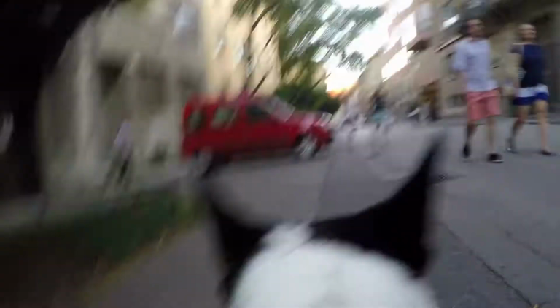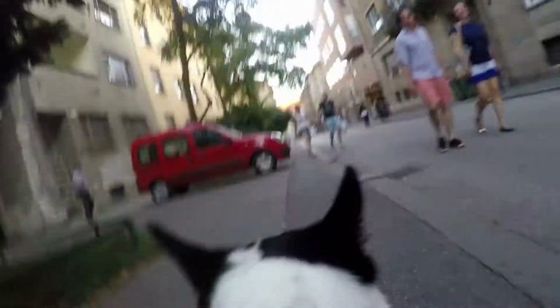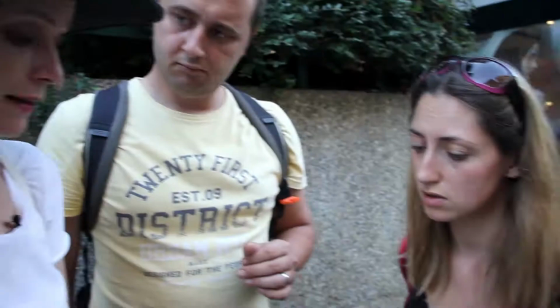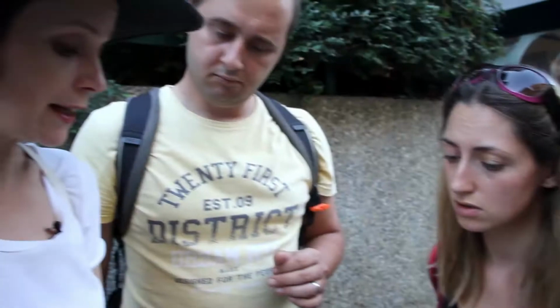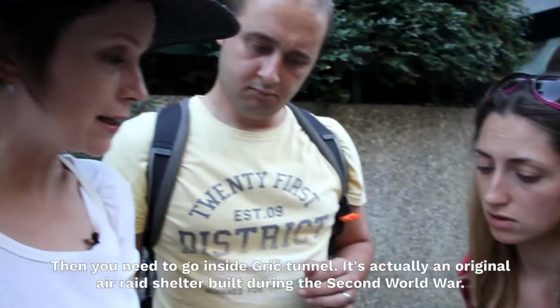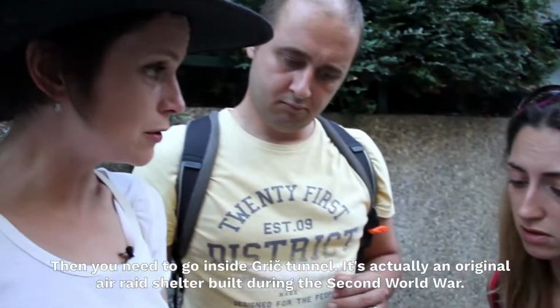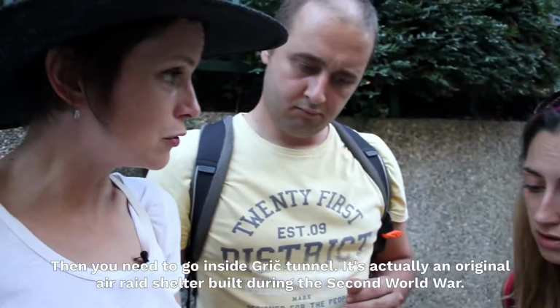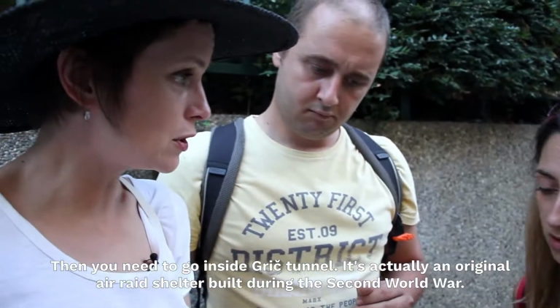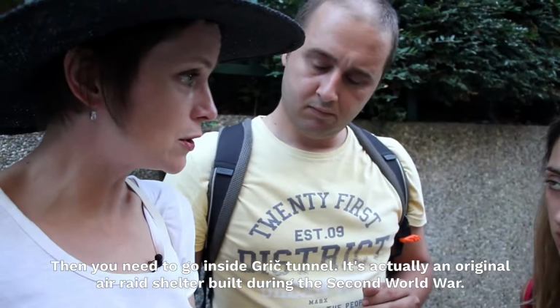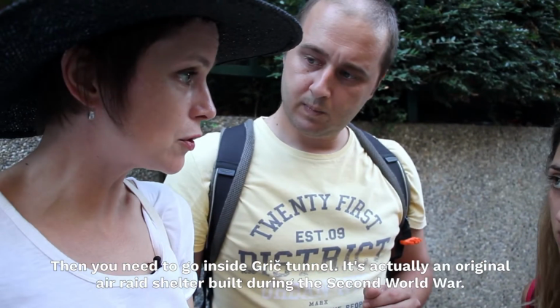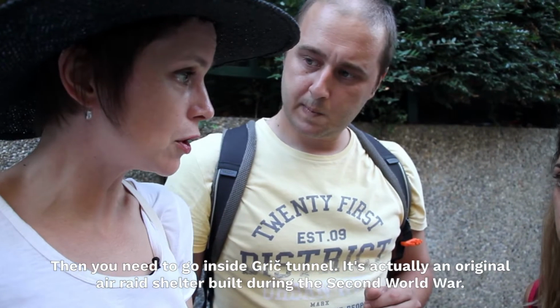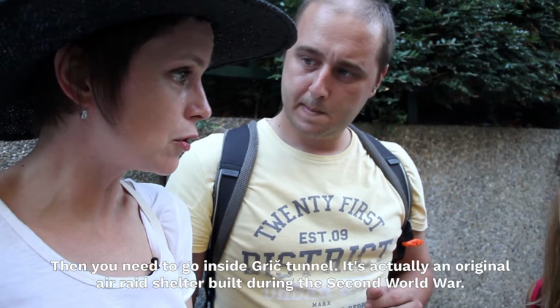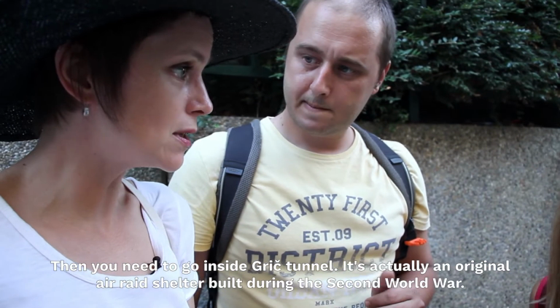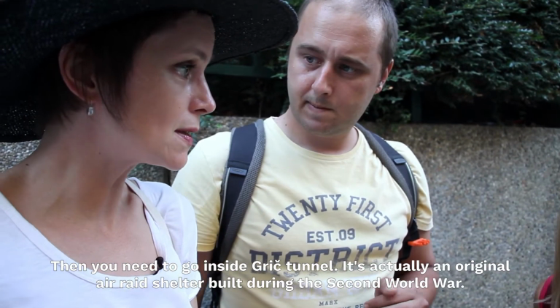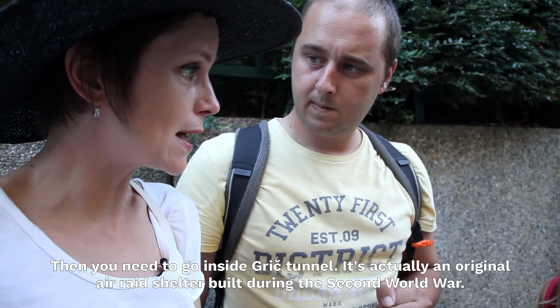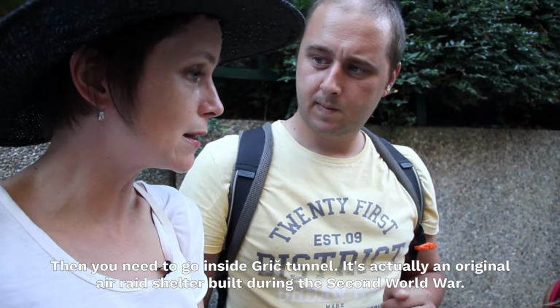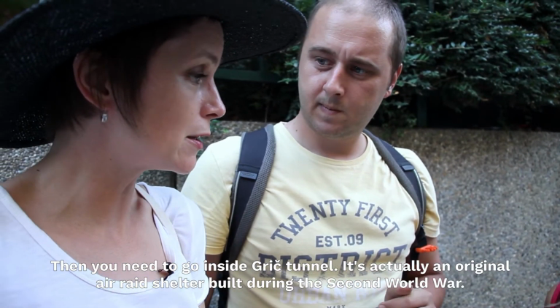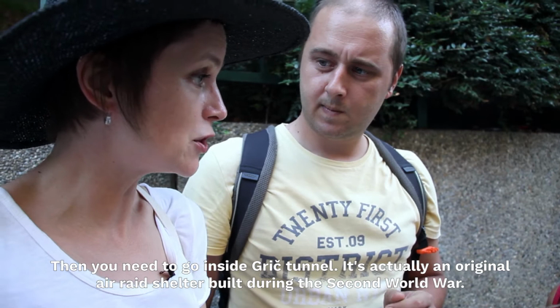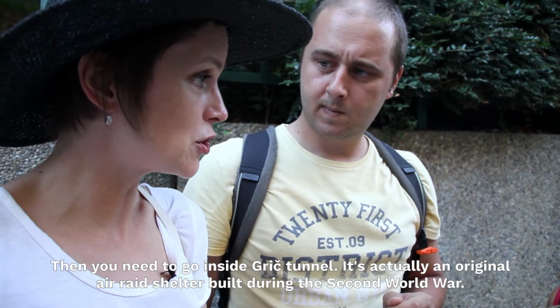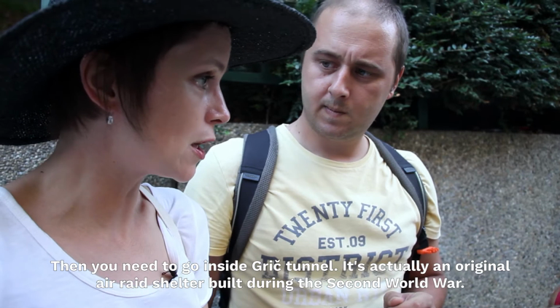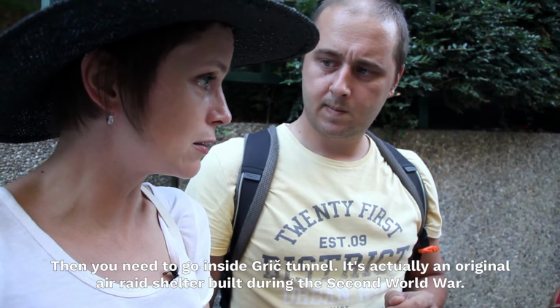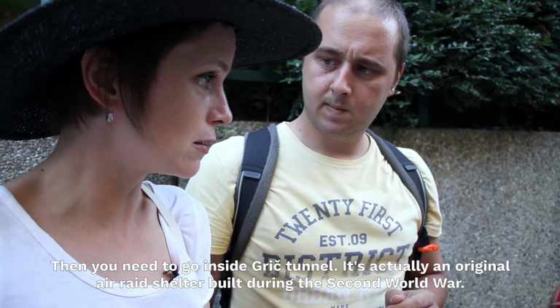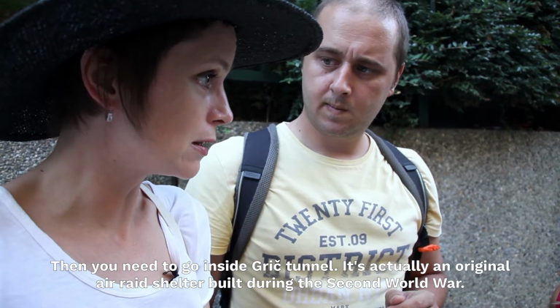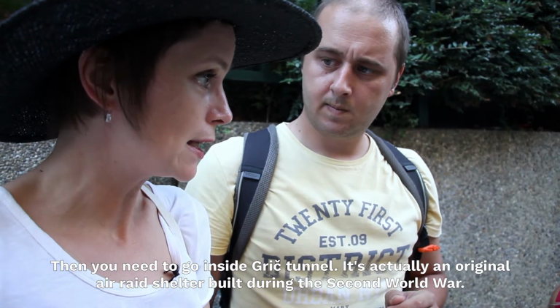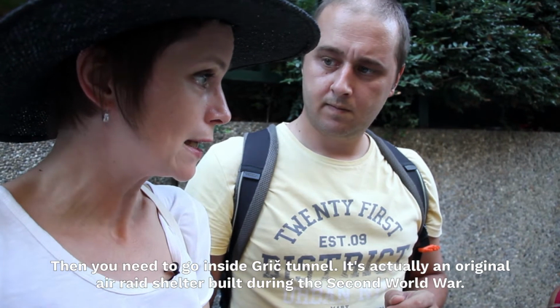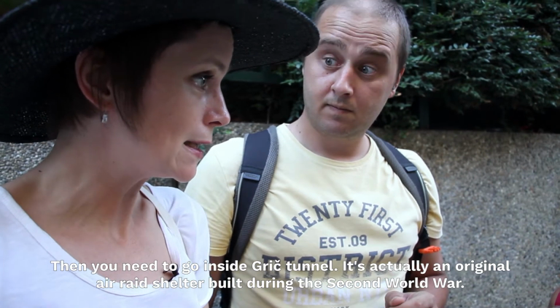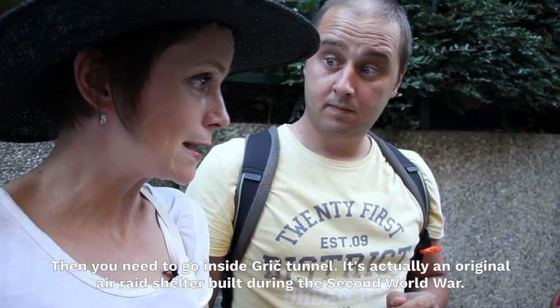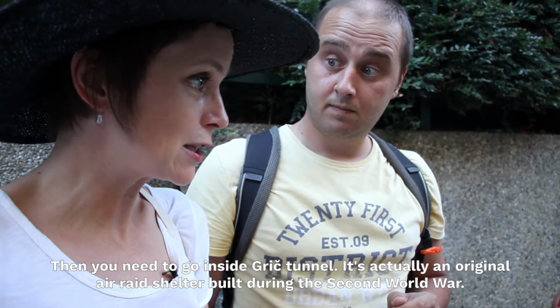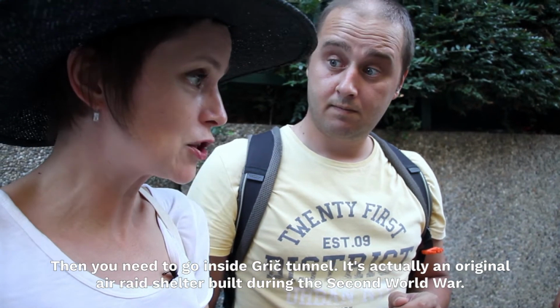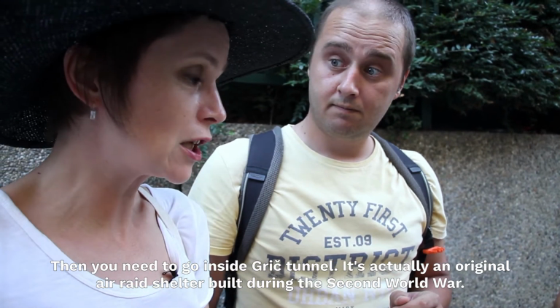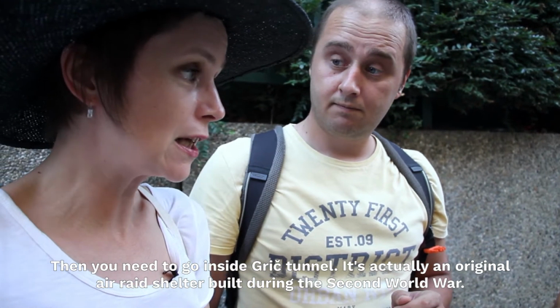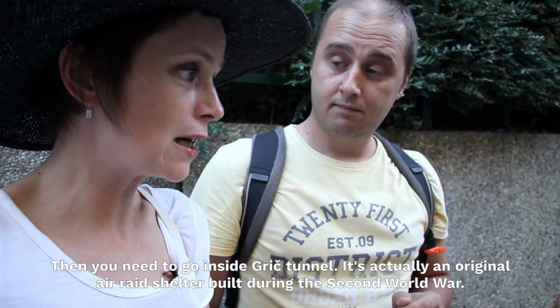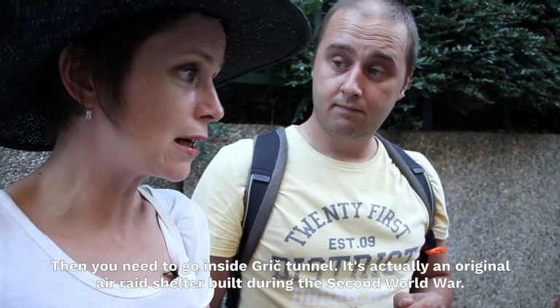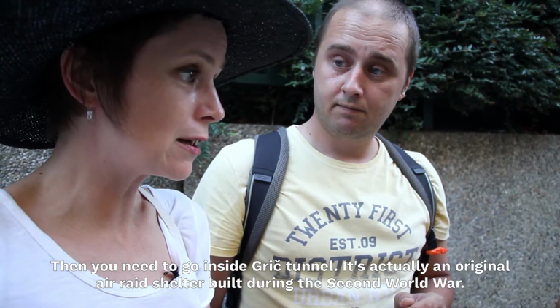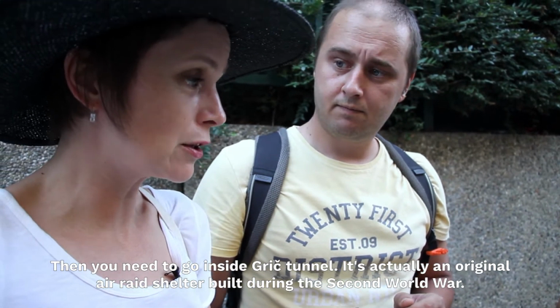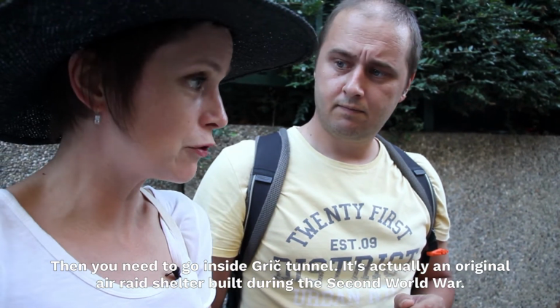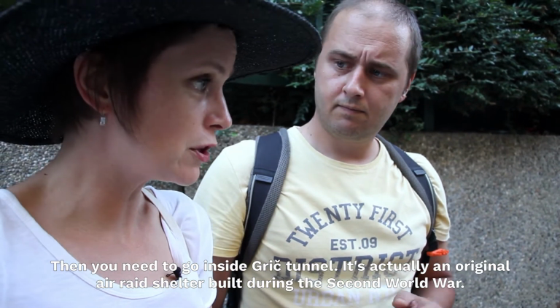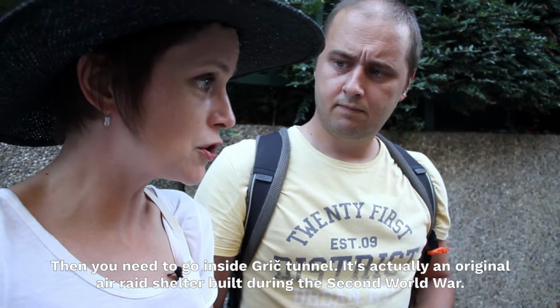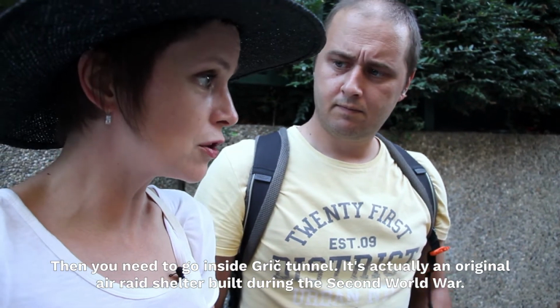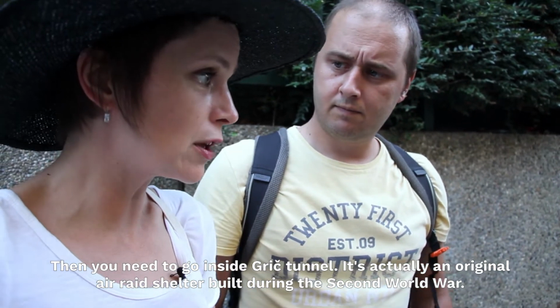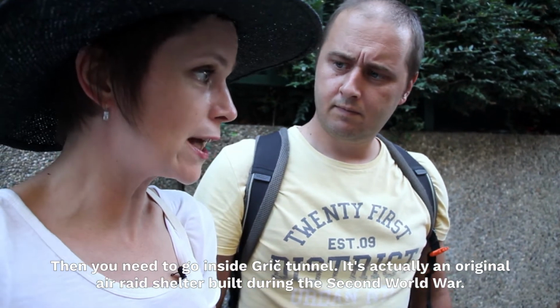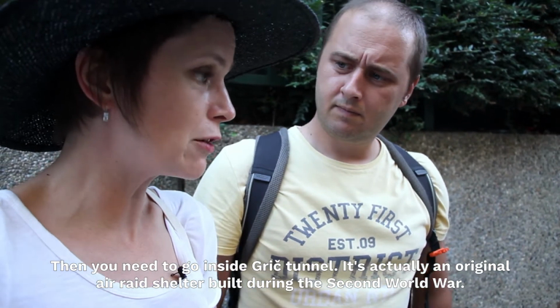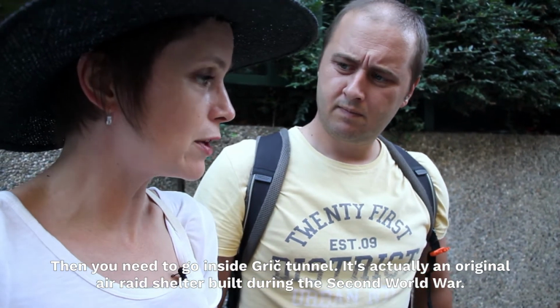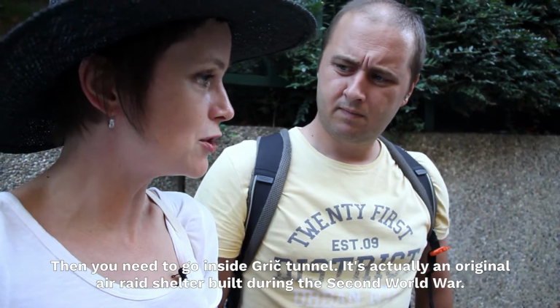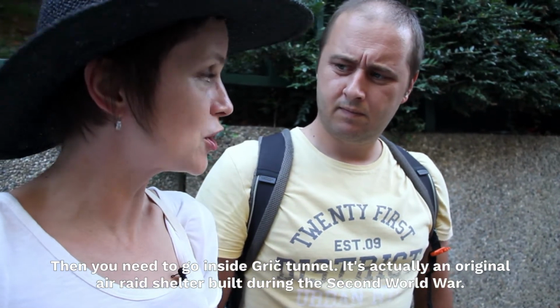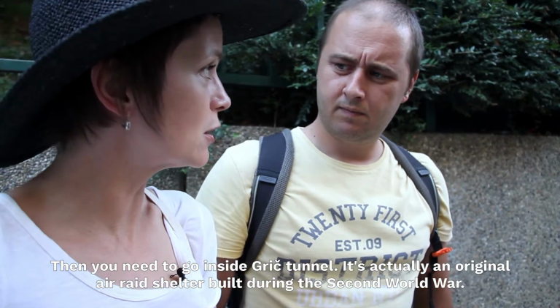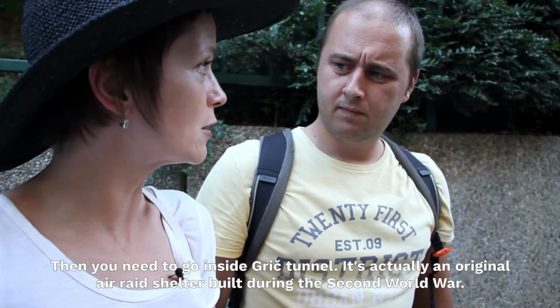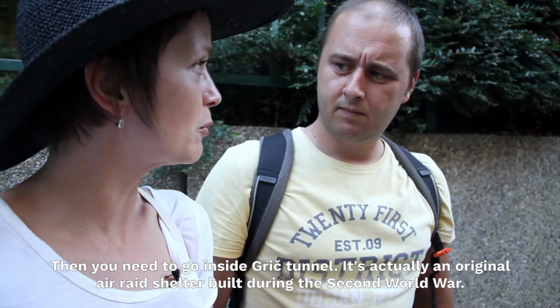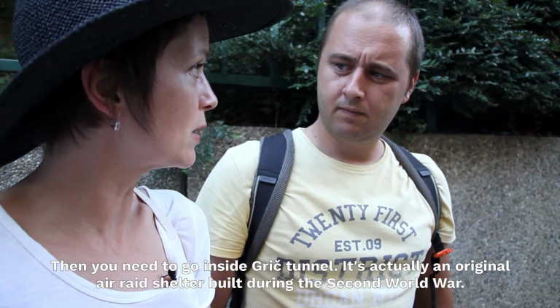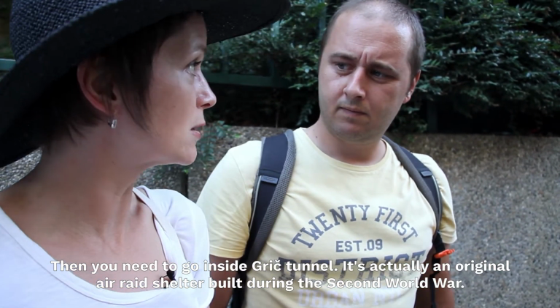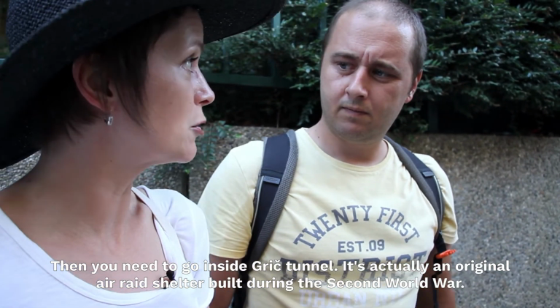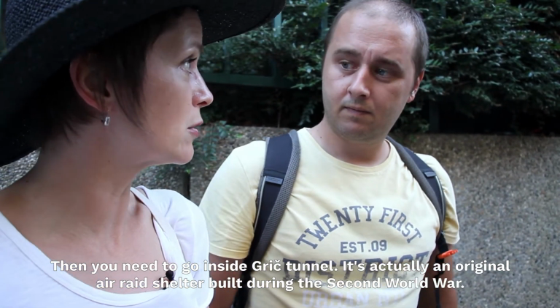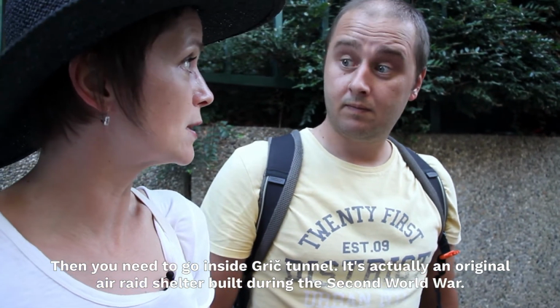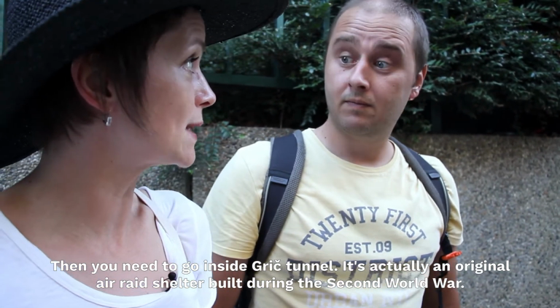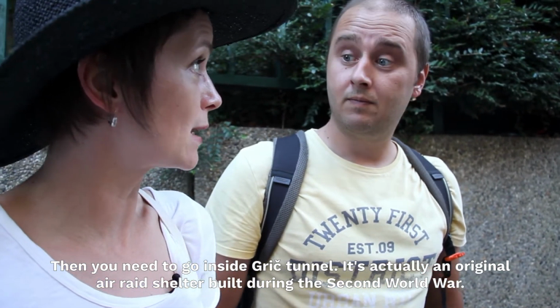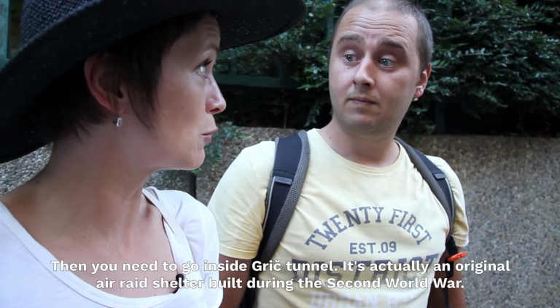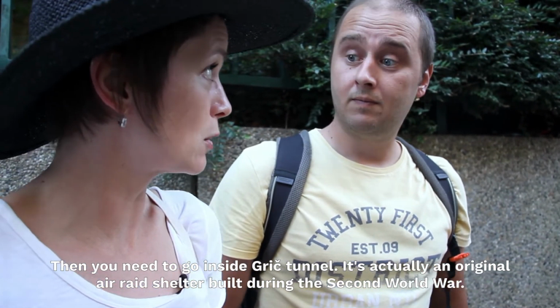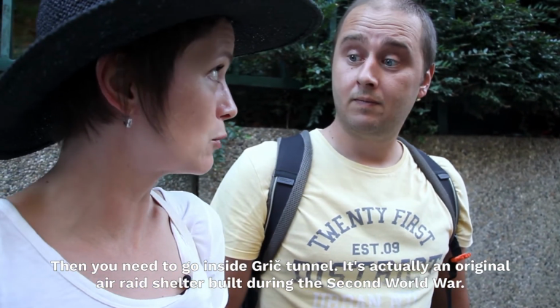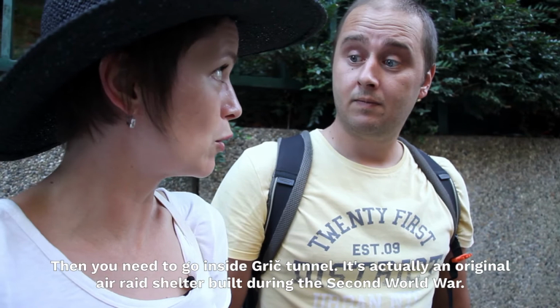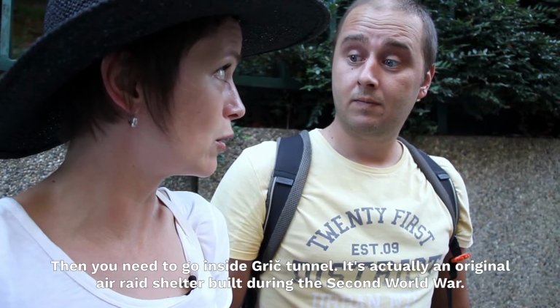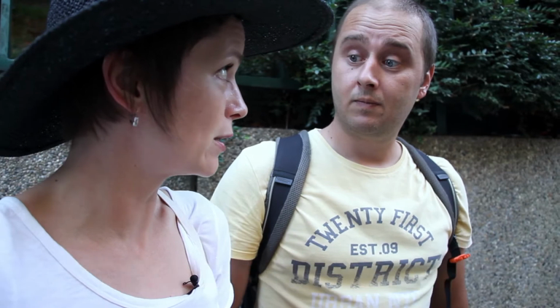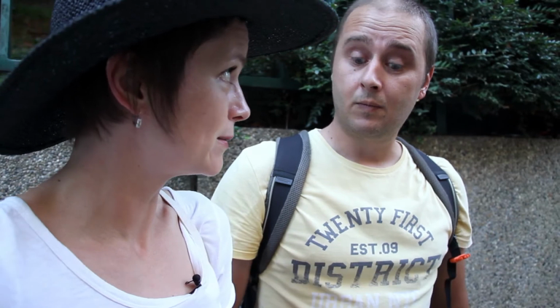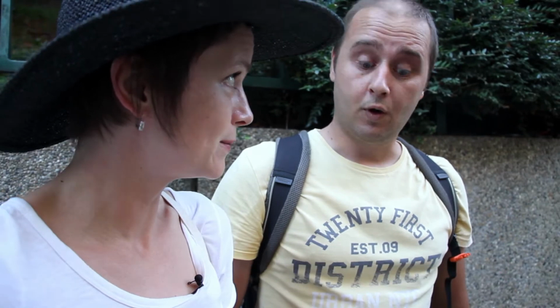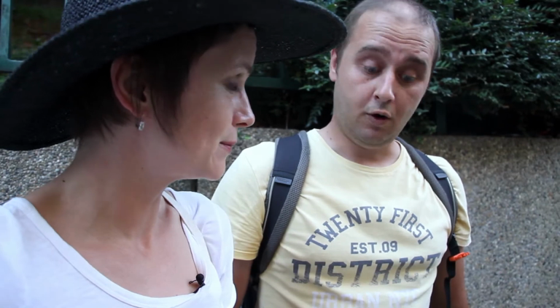Then you need to go inside the Grich tunnel. It's actually an original air raid shelter built during the Second World War. Oh.